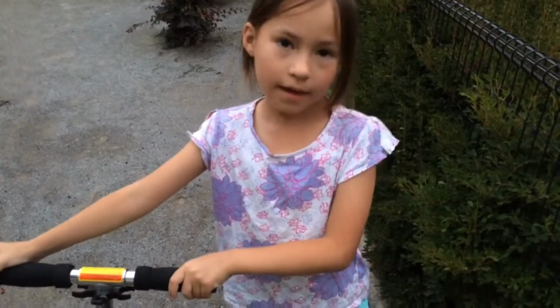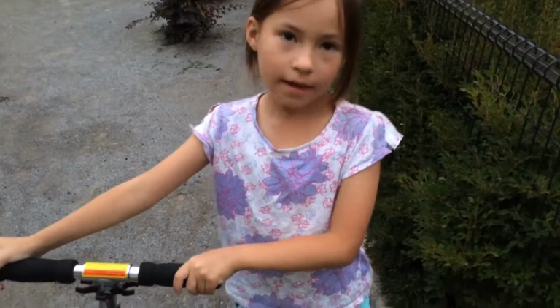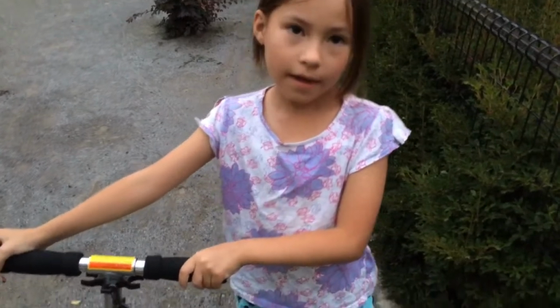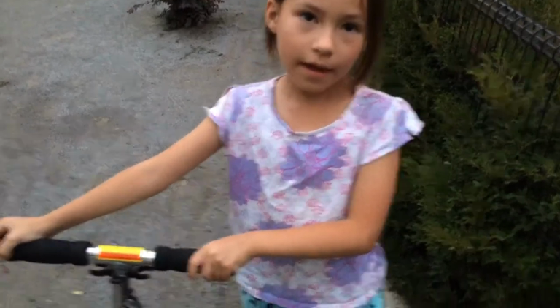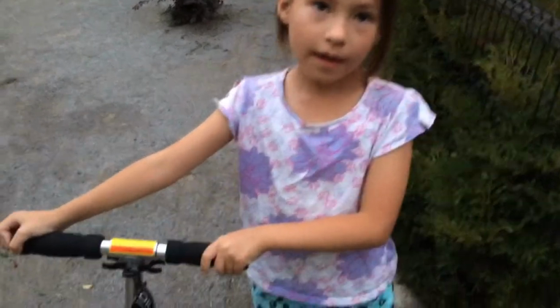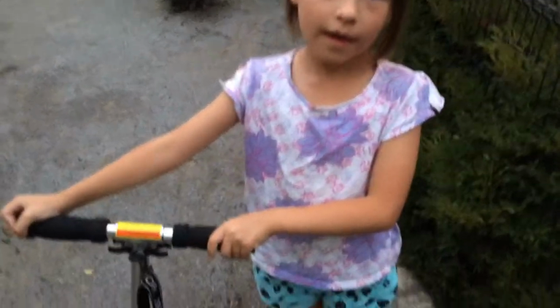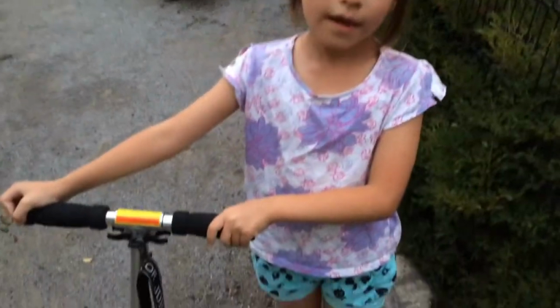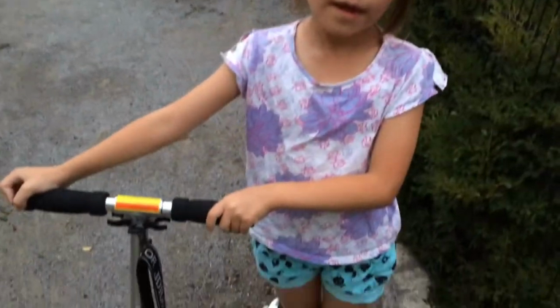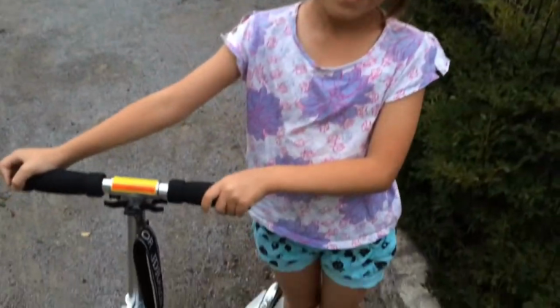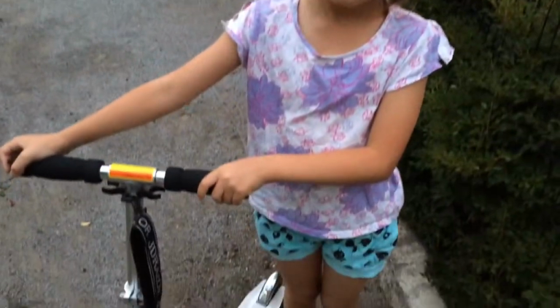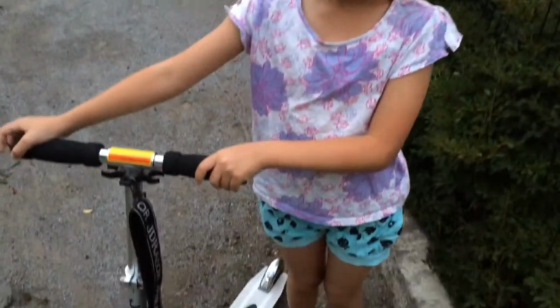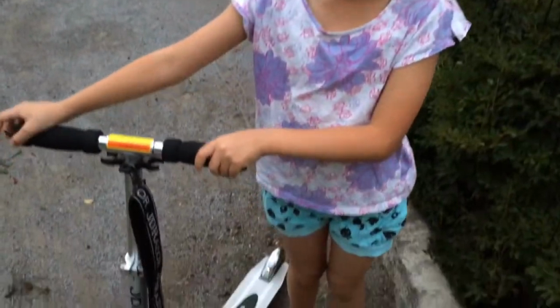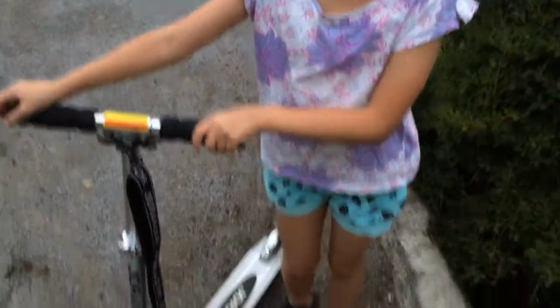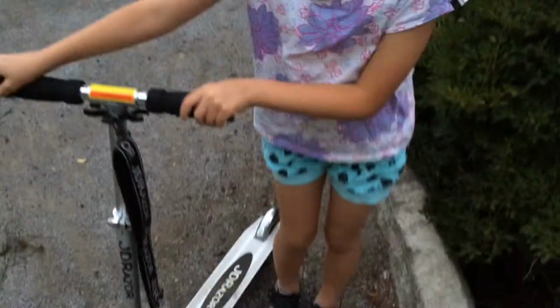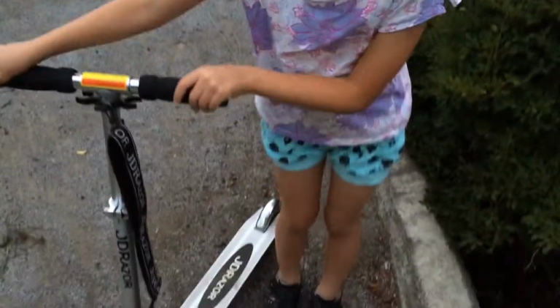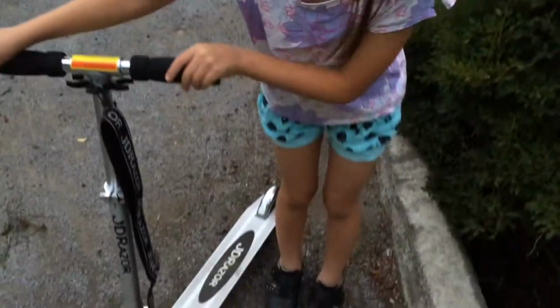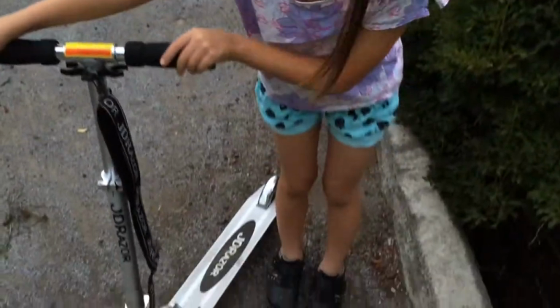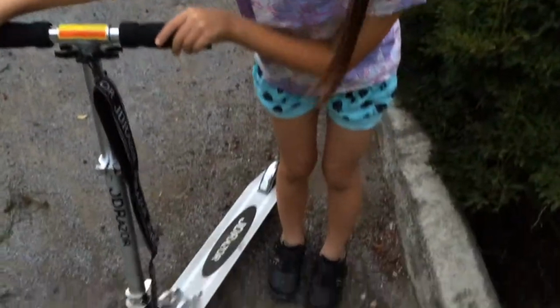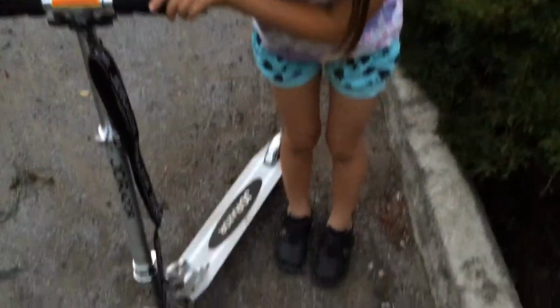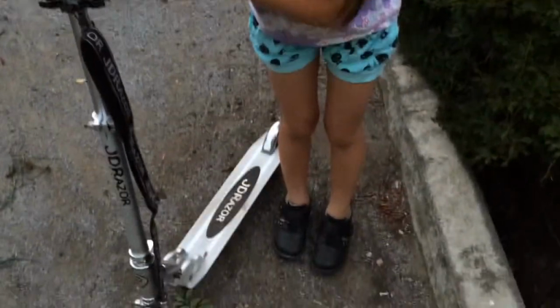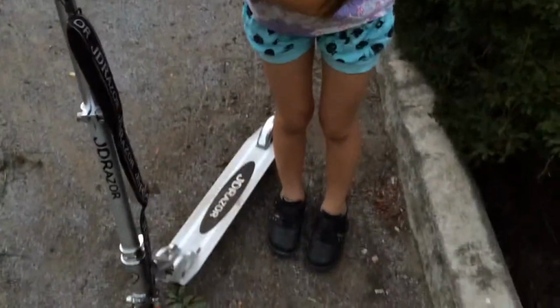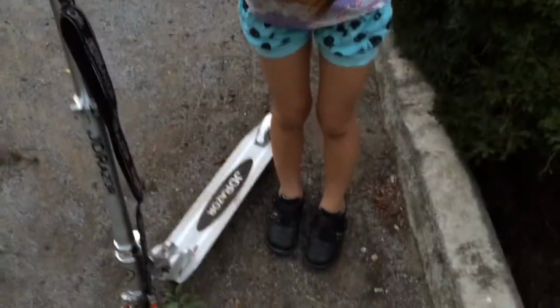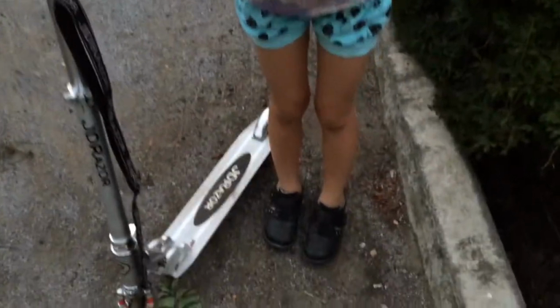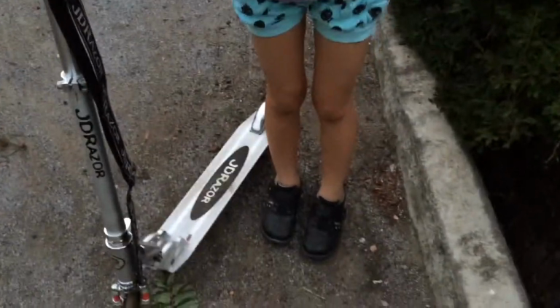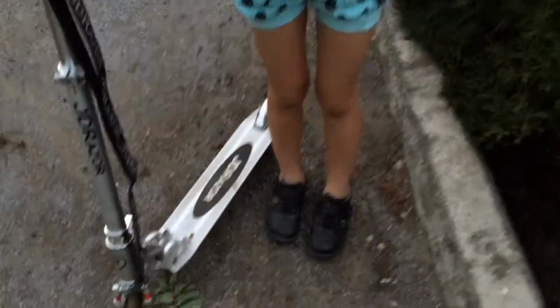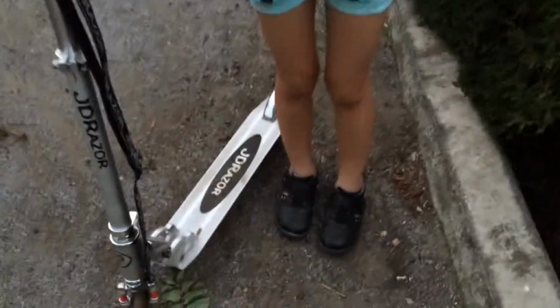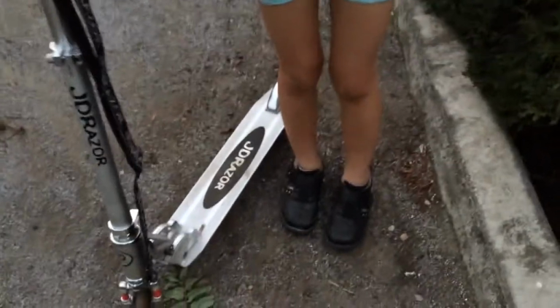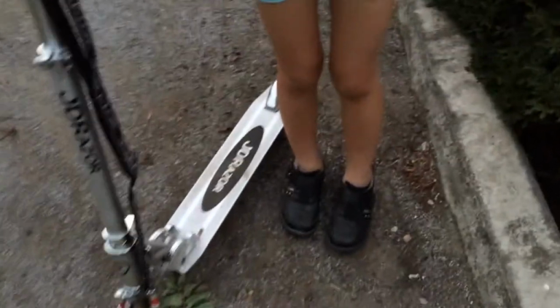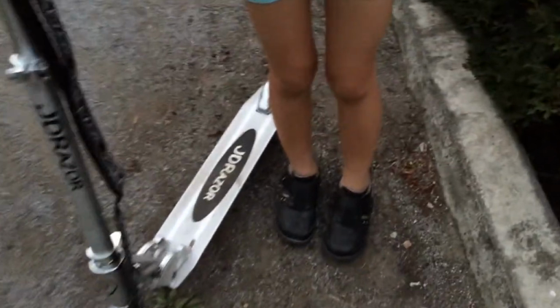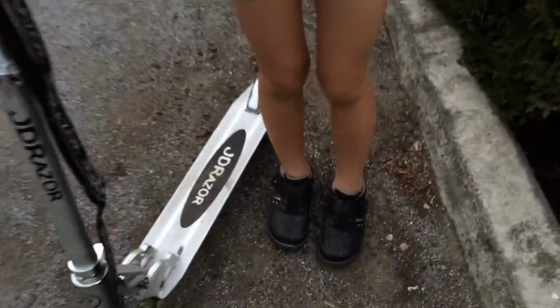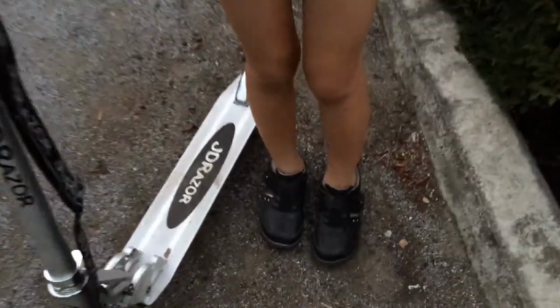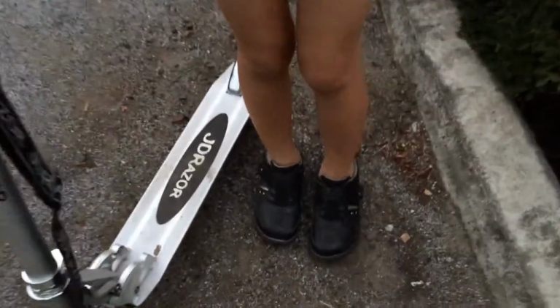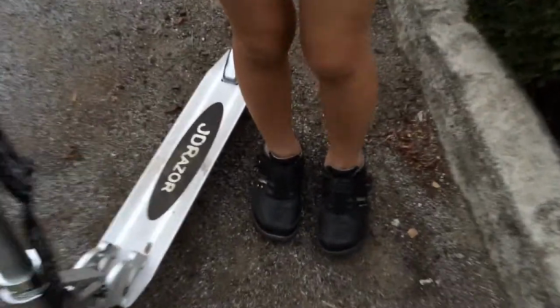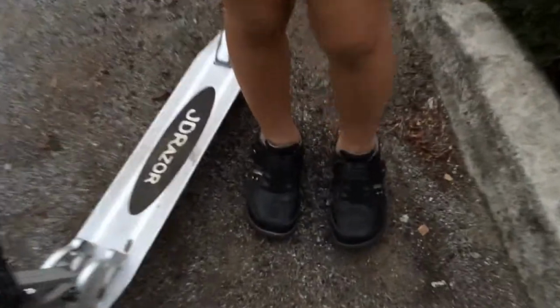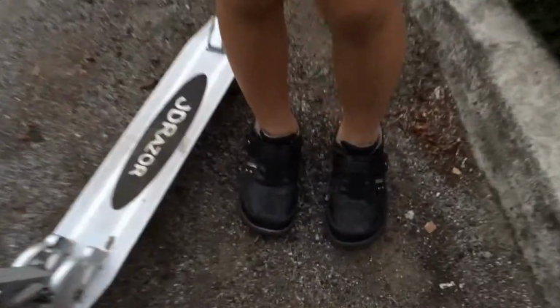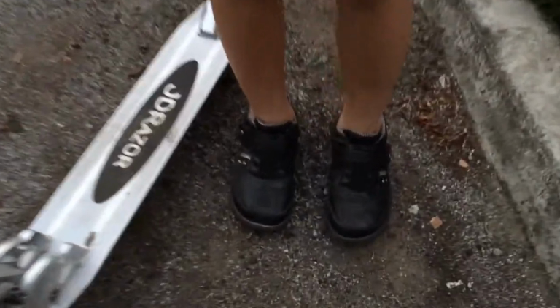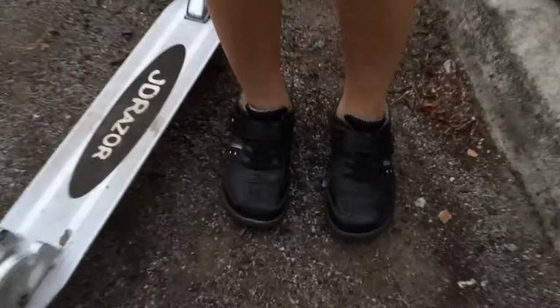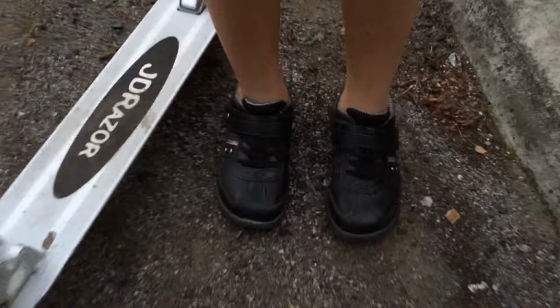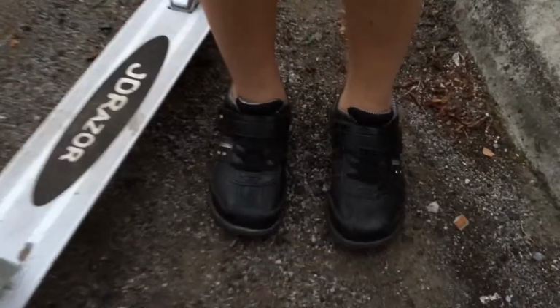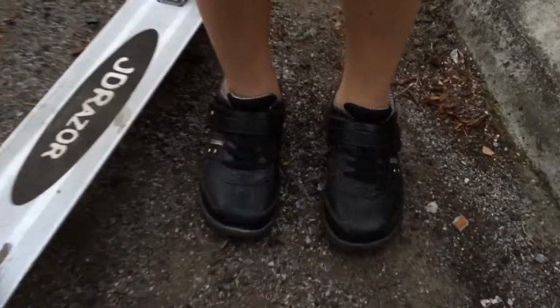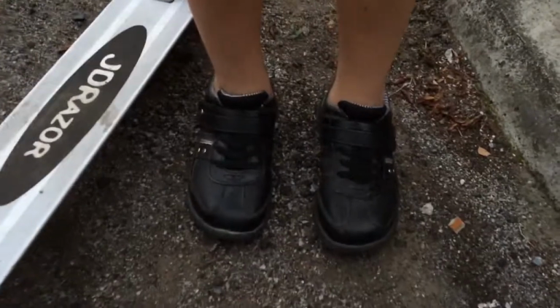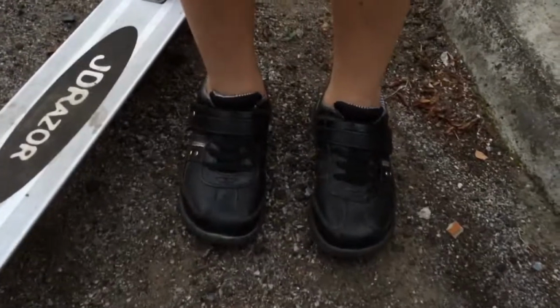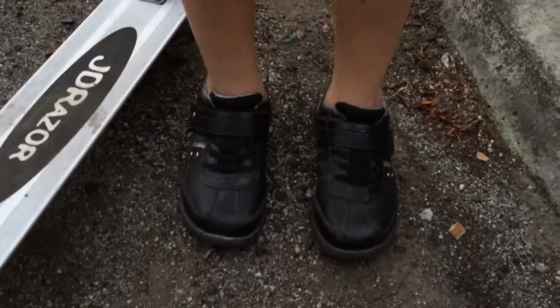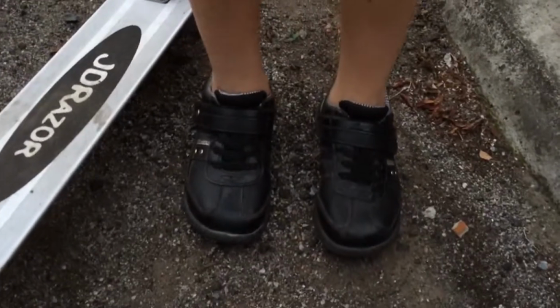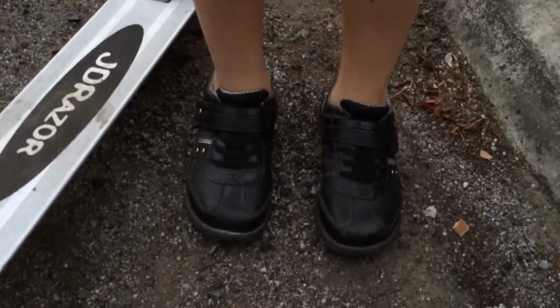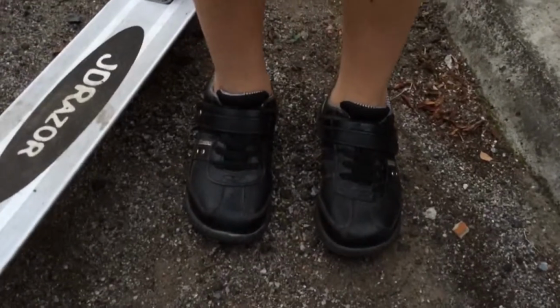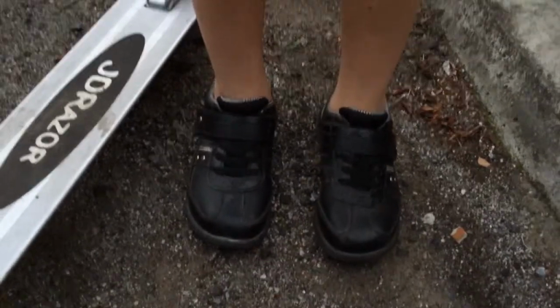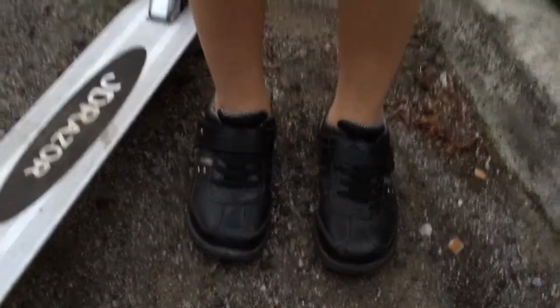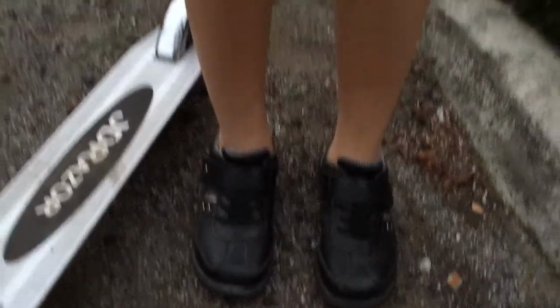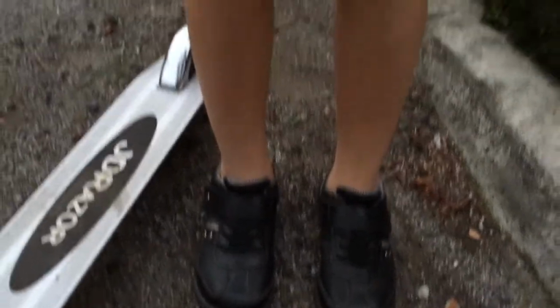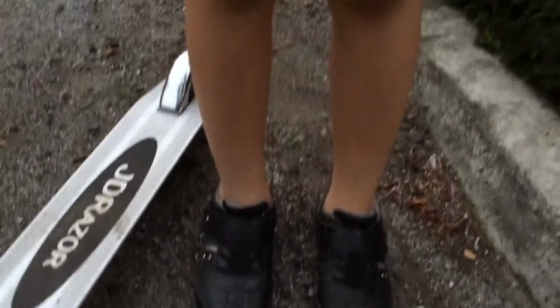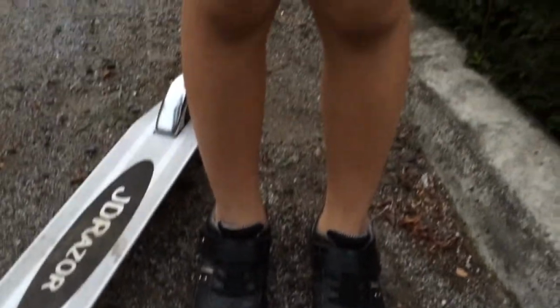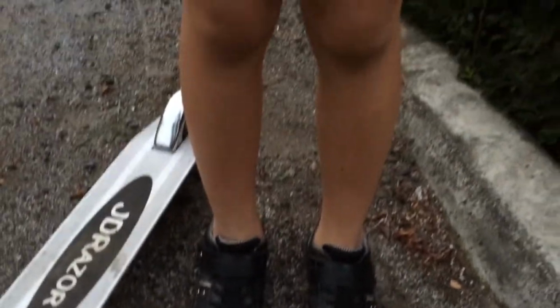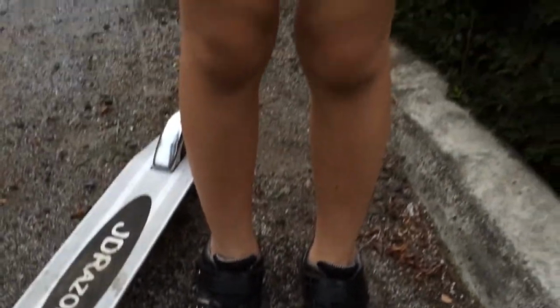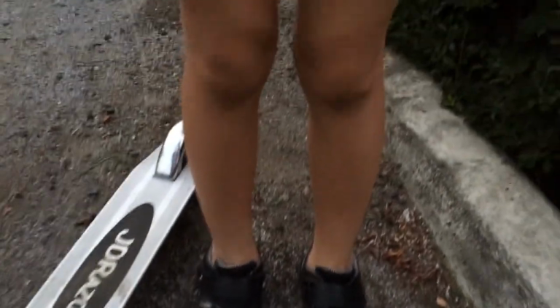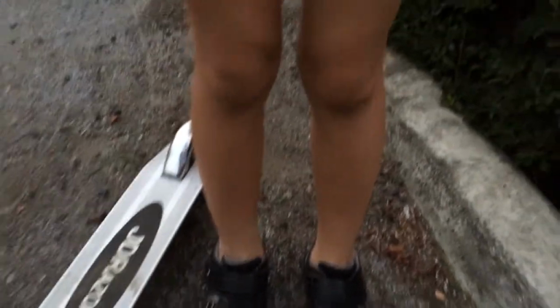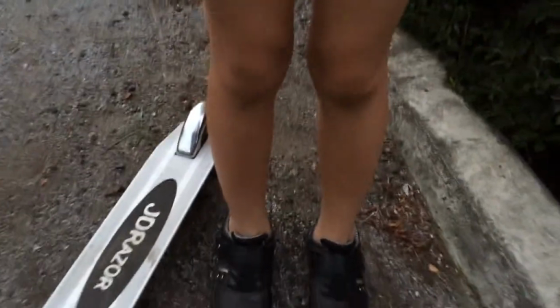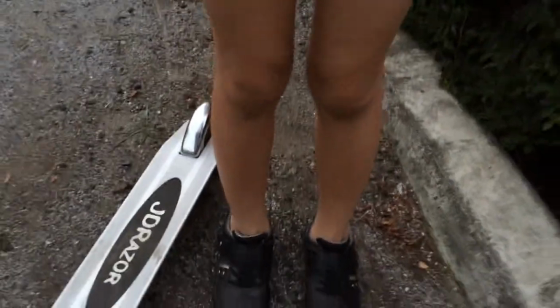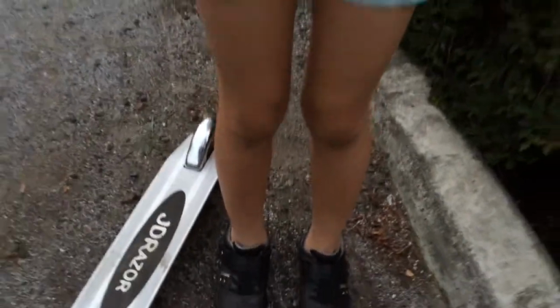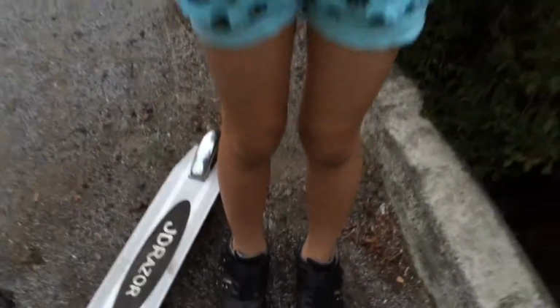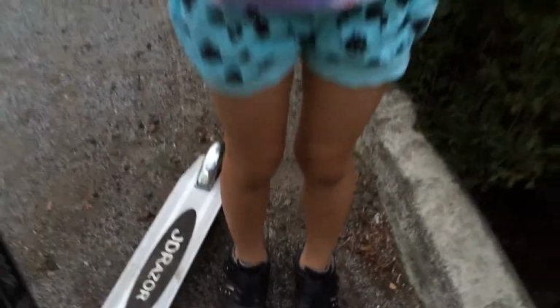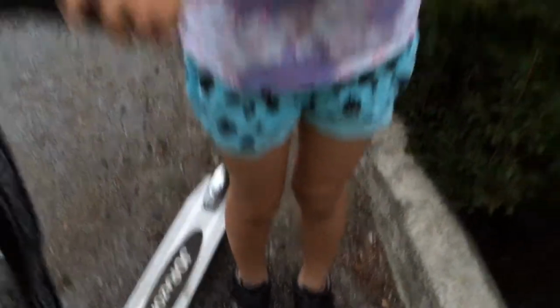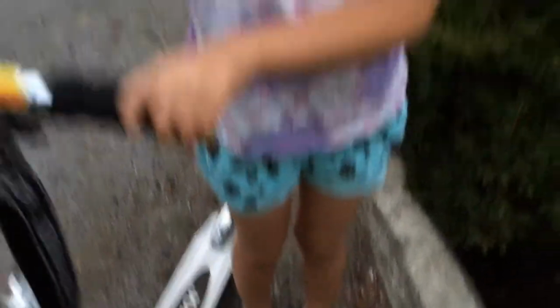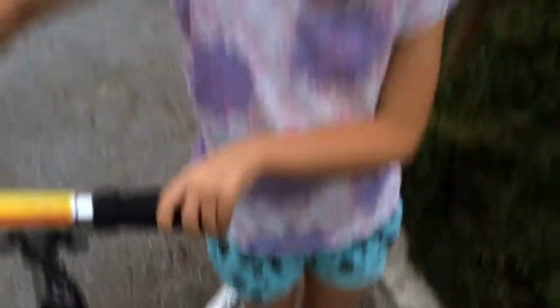So let's see your shoes. What kind of shoes are you wearing? I'm wearing my black sports shoes.